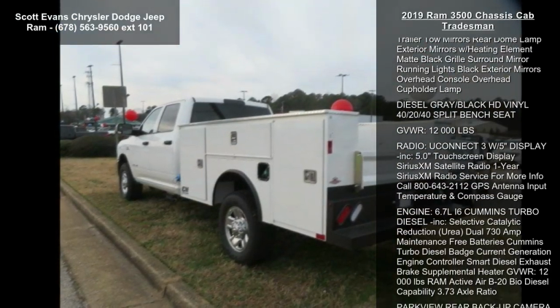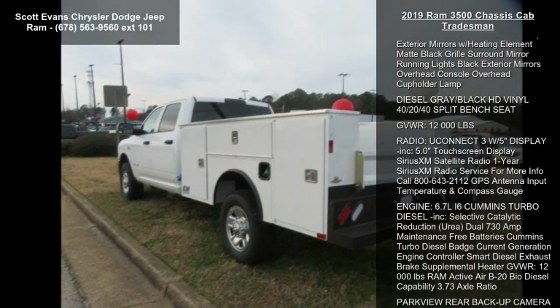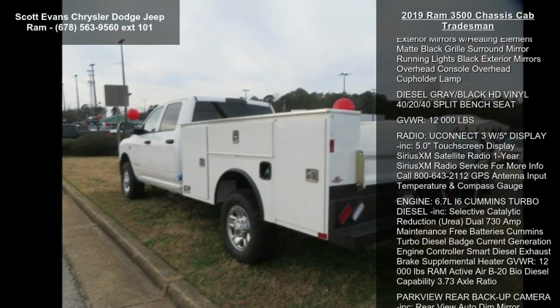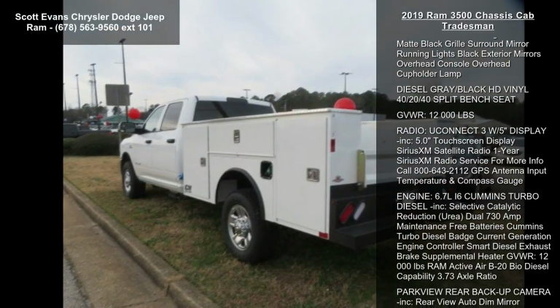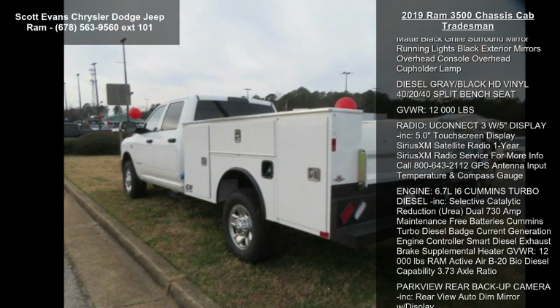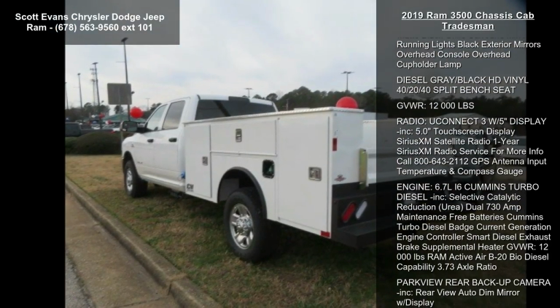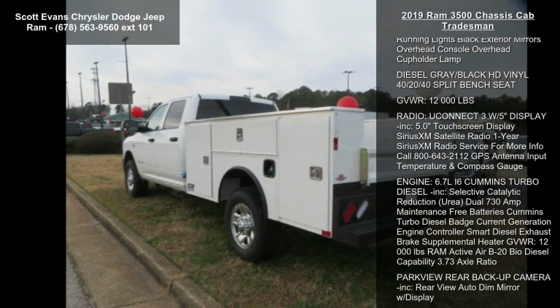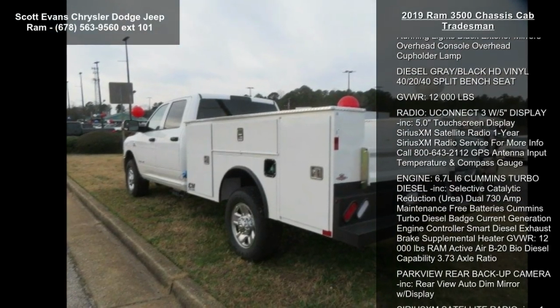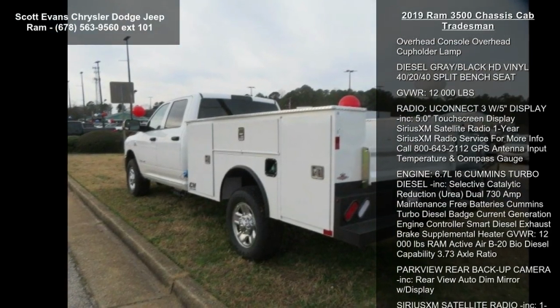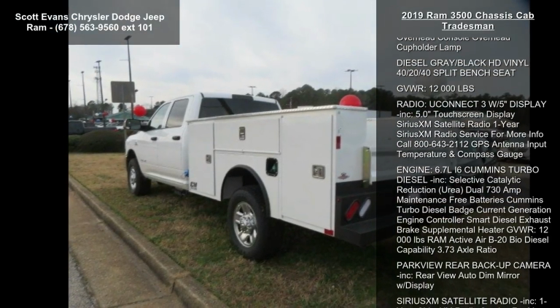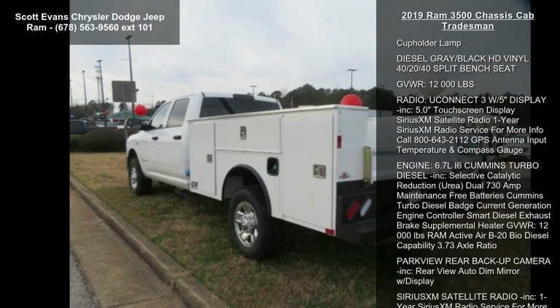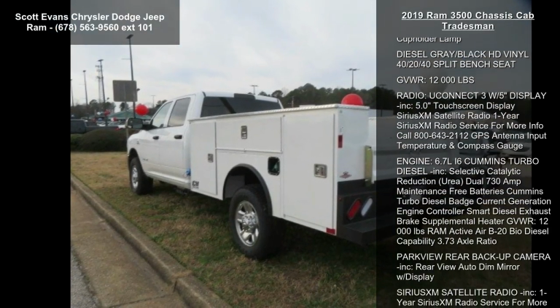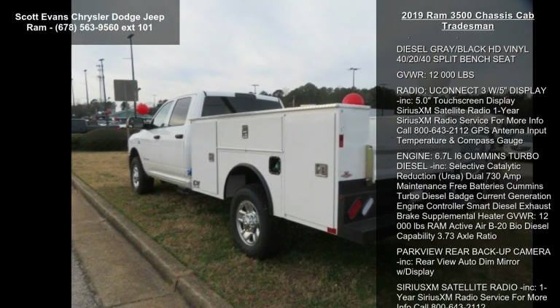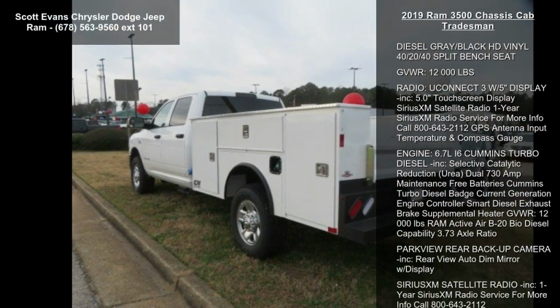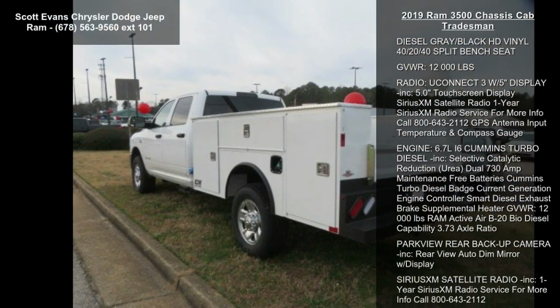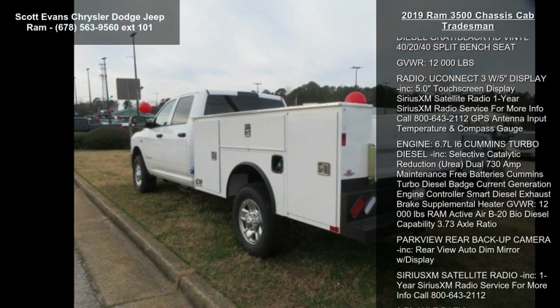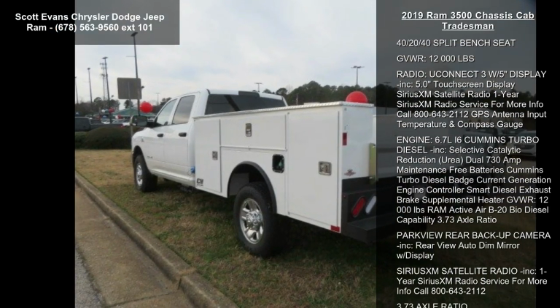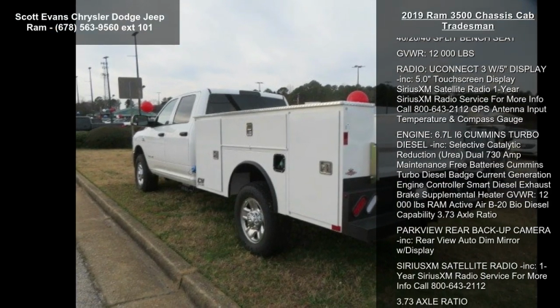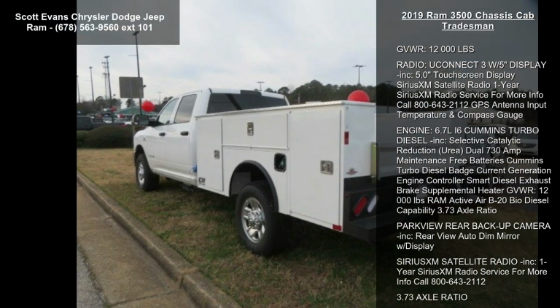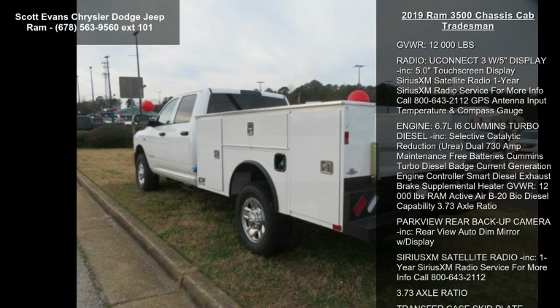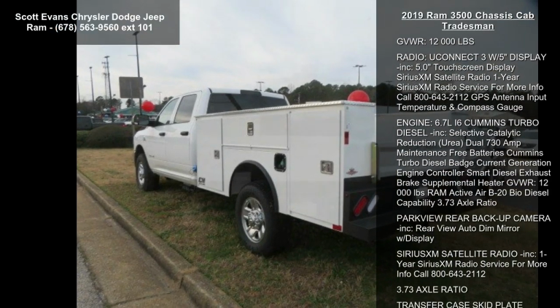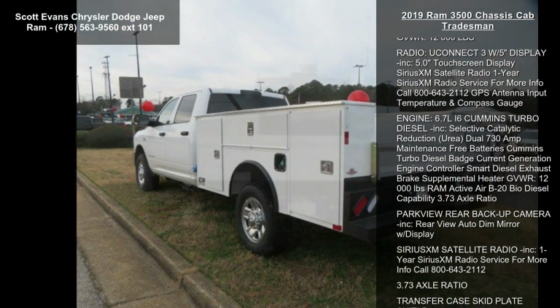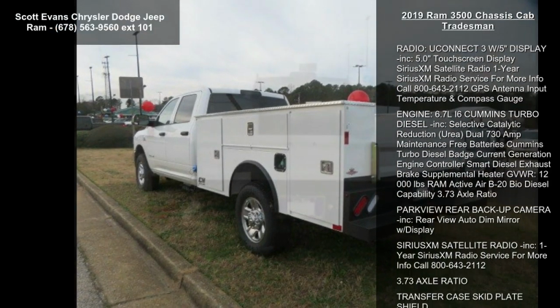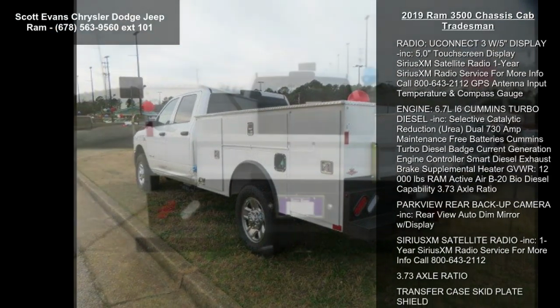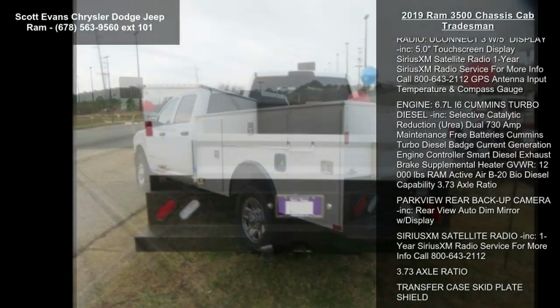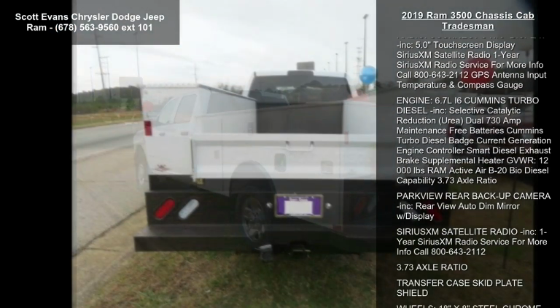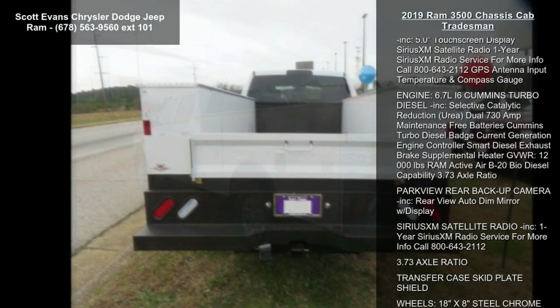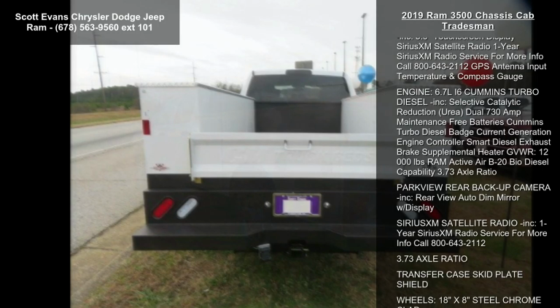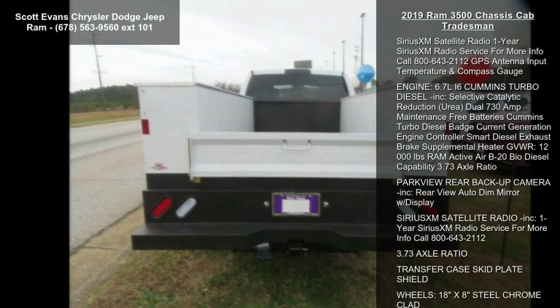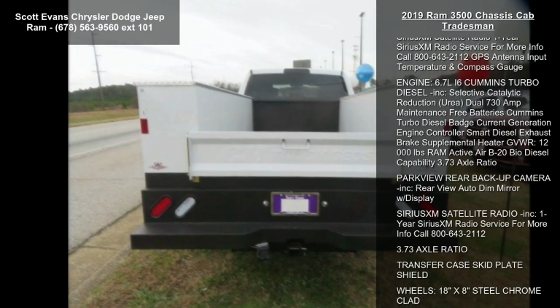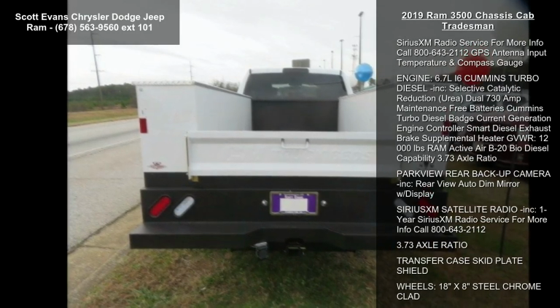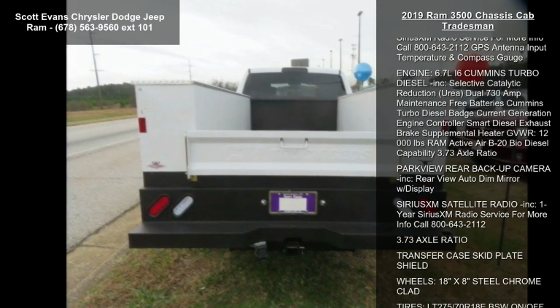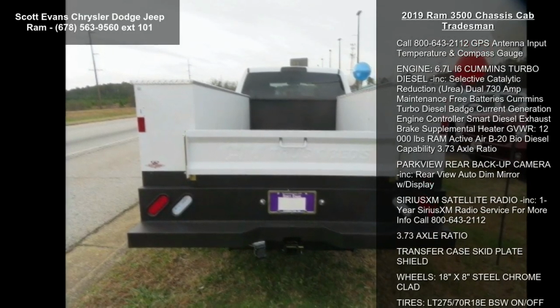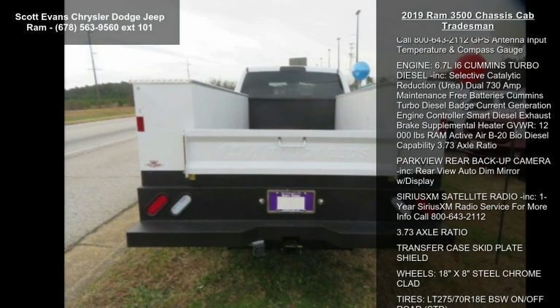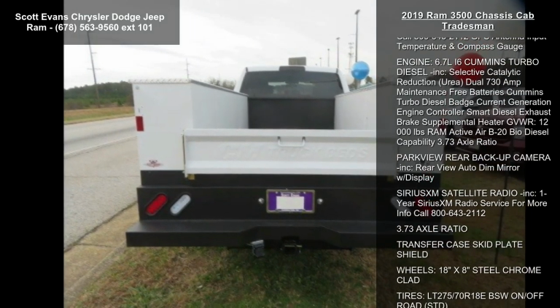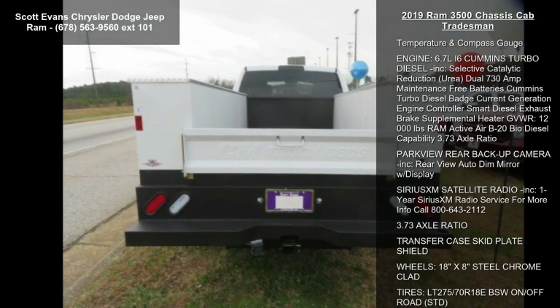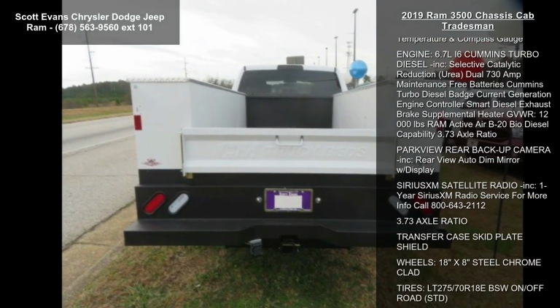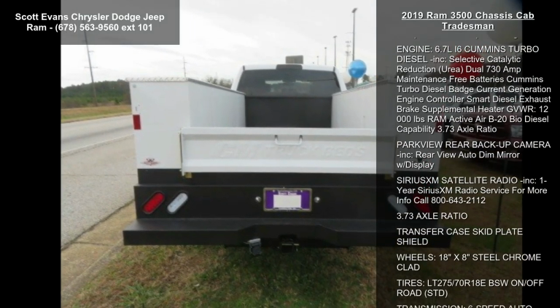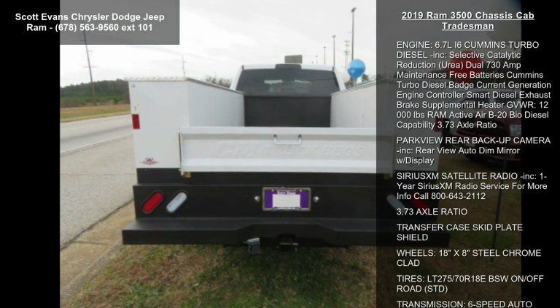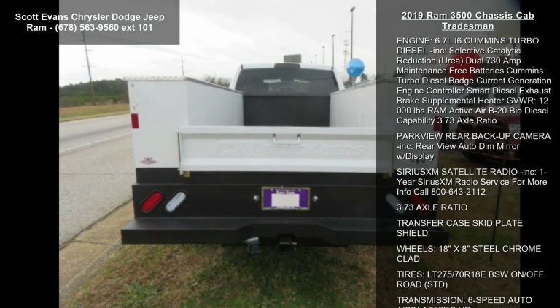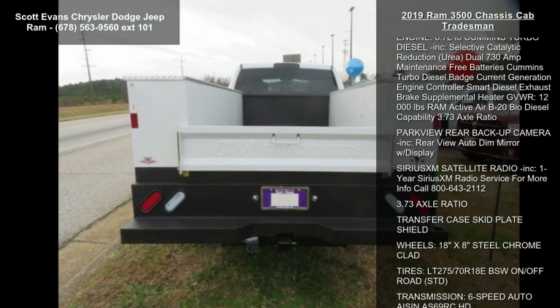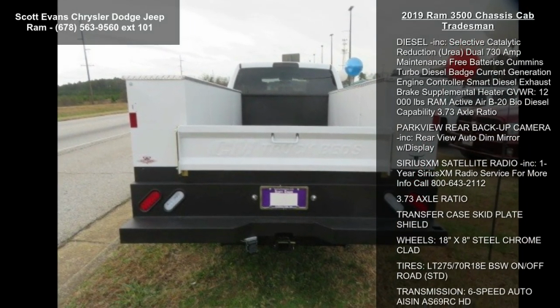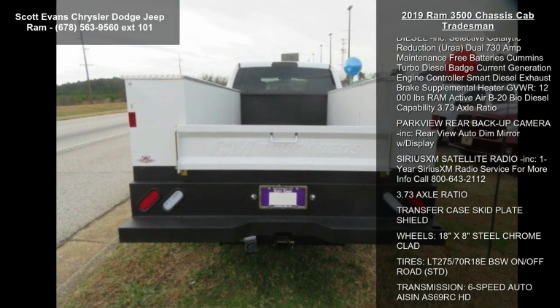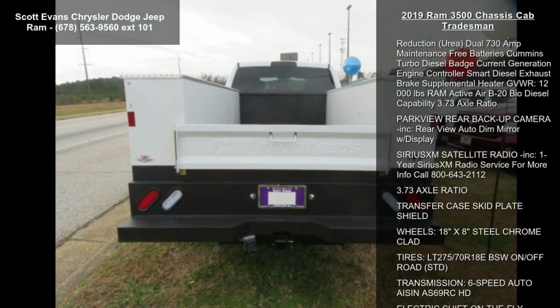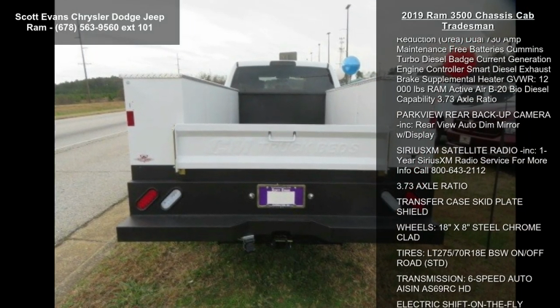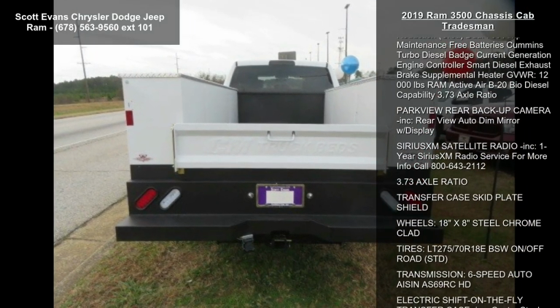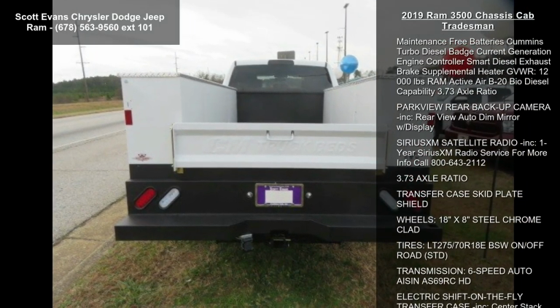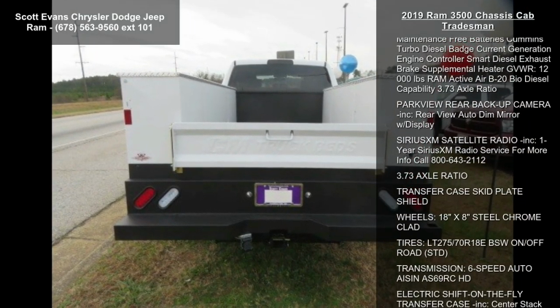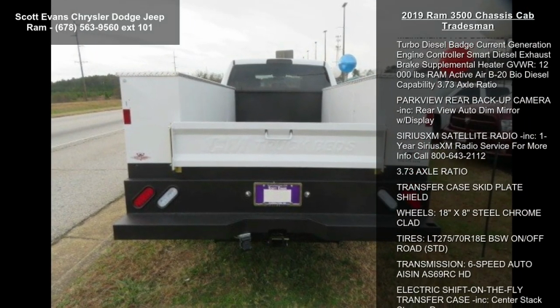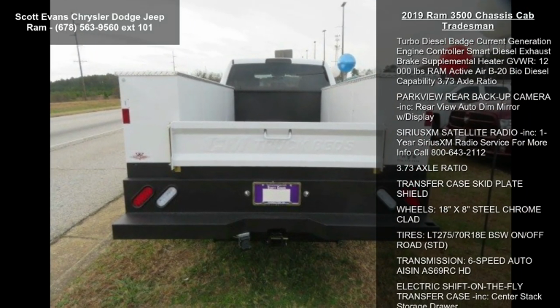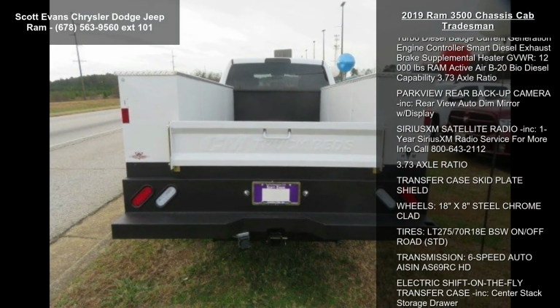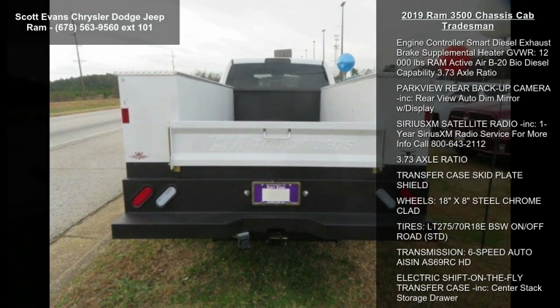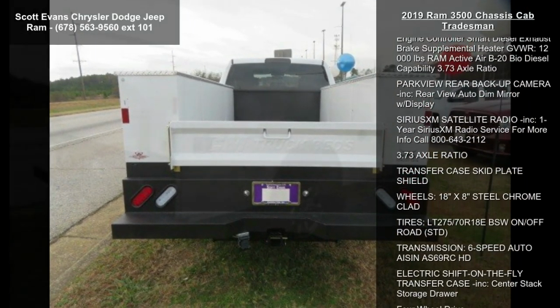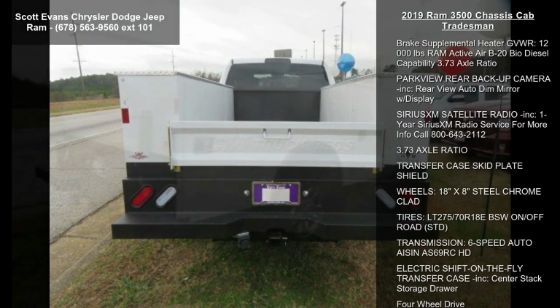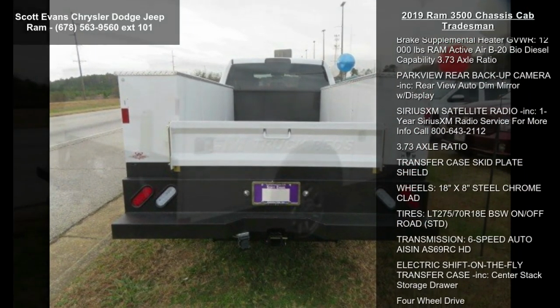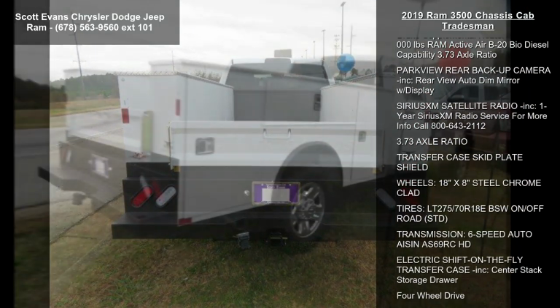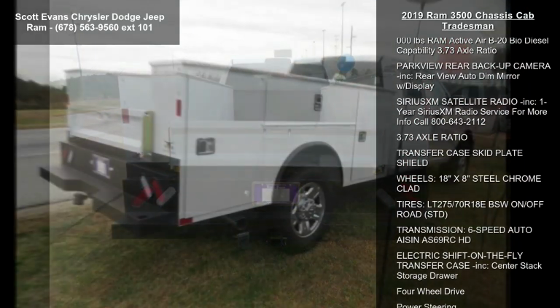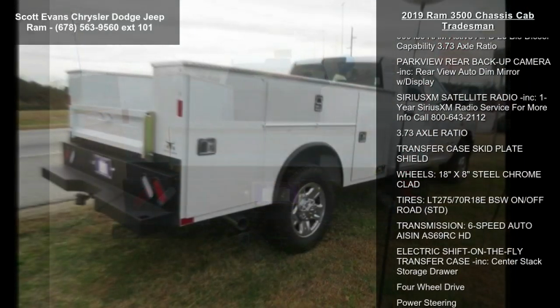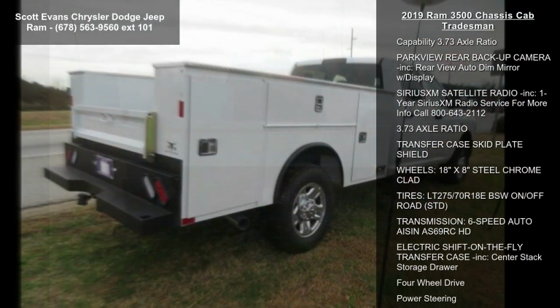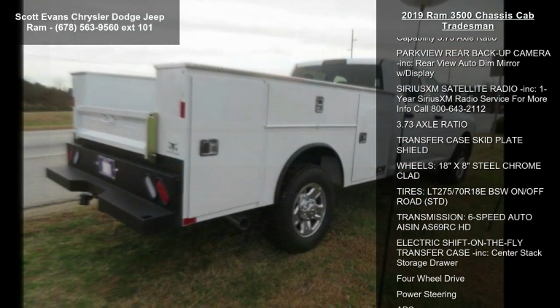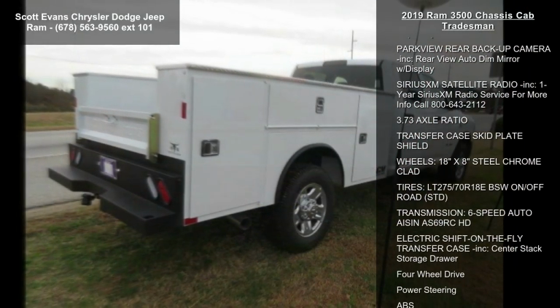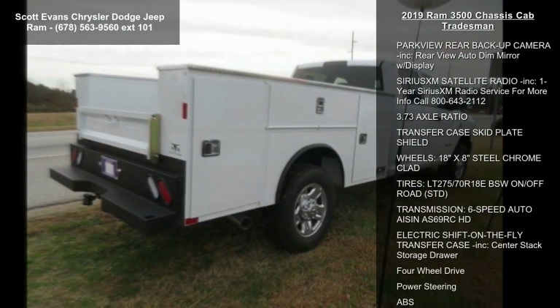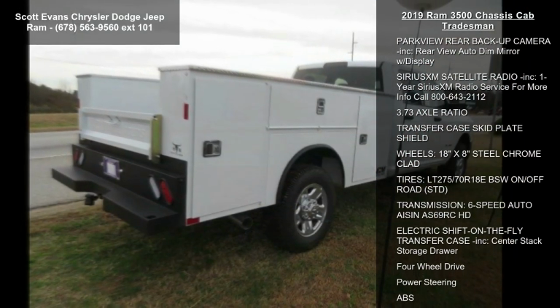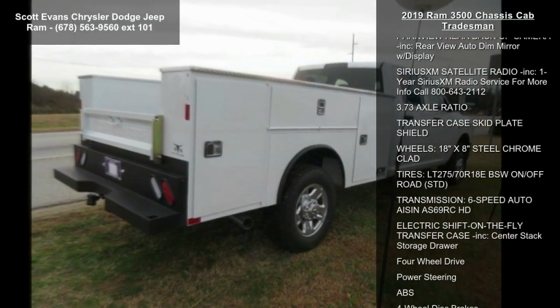Bright white clear coat, chrome appearance group included, chrome grille surround, matte black mesh grille with chrome bright front bumper.